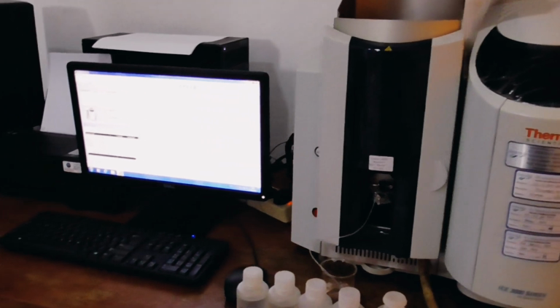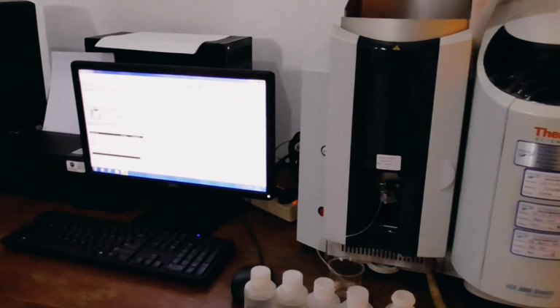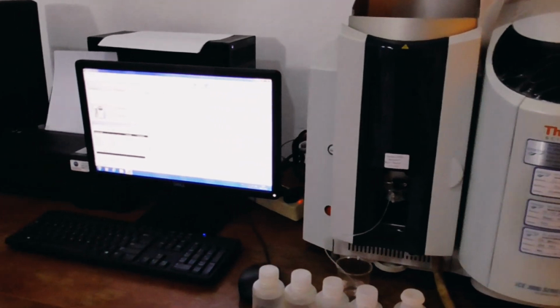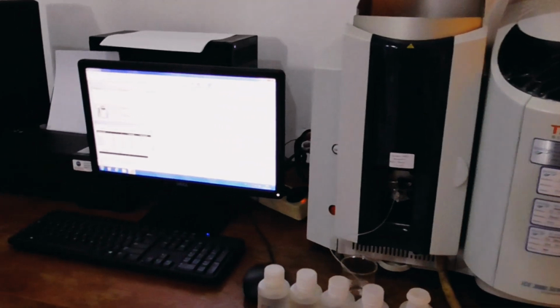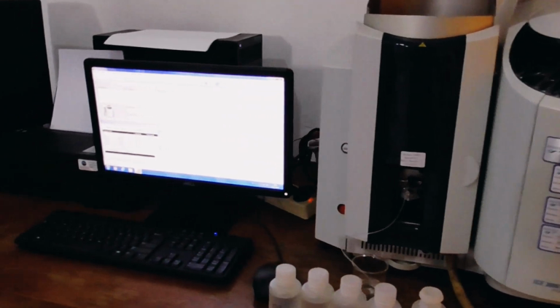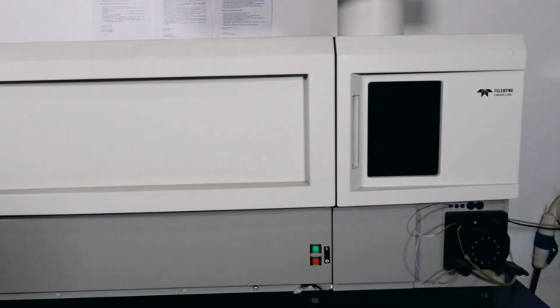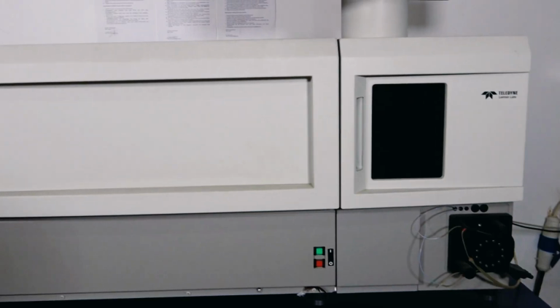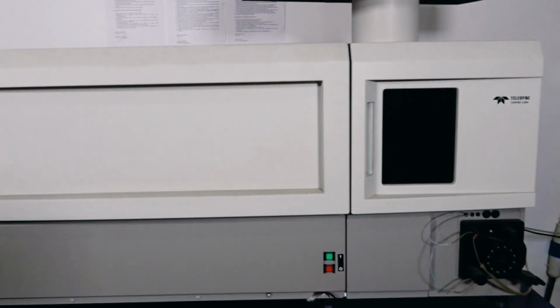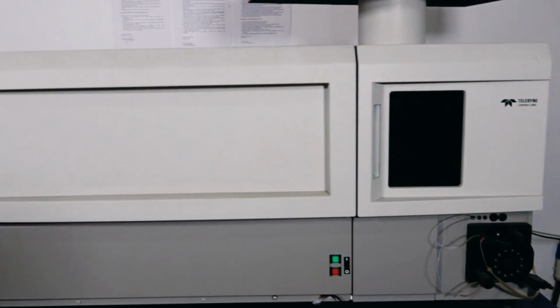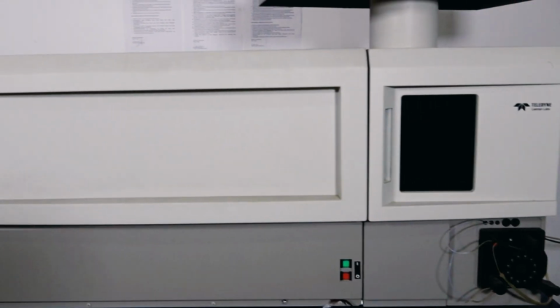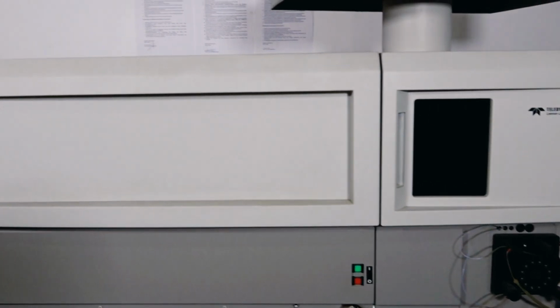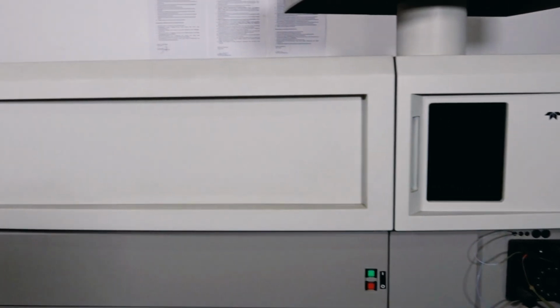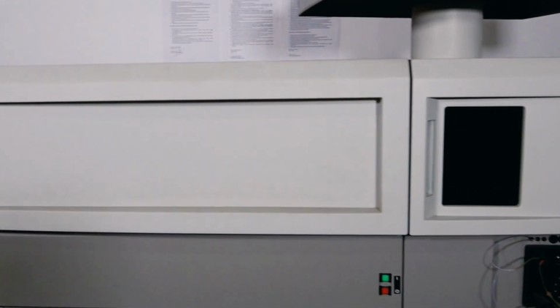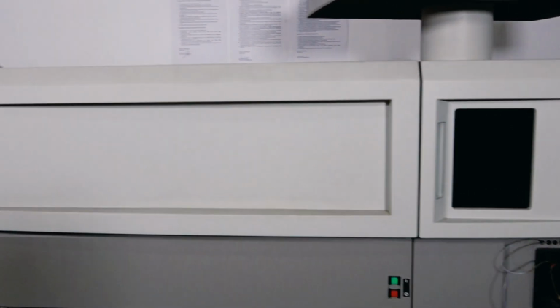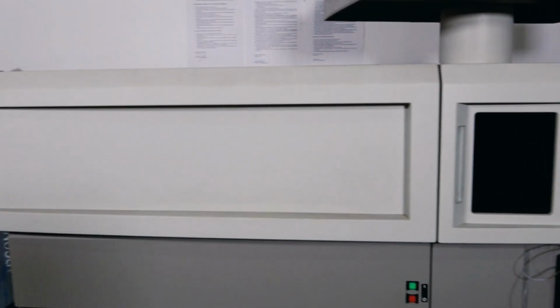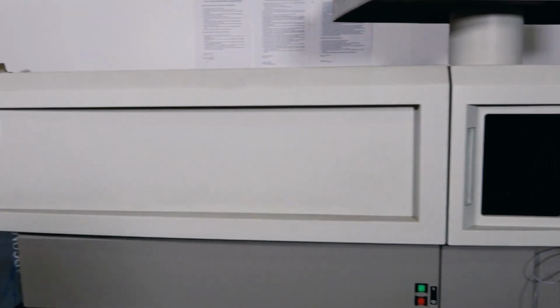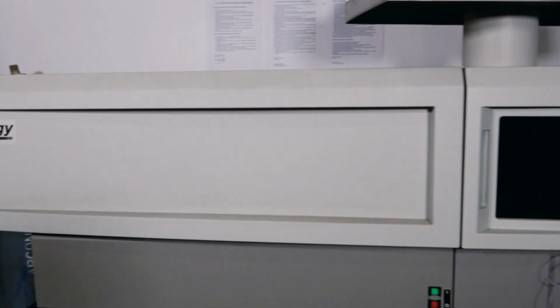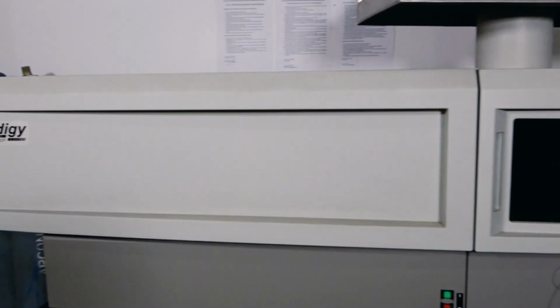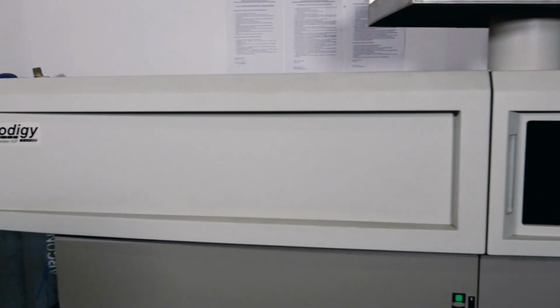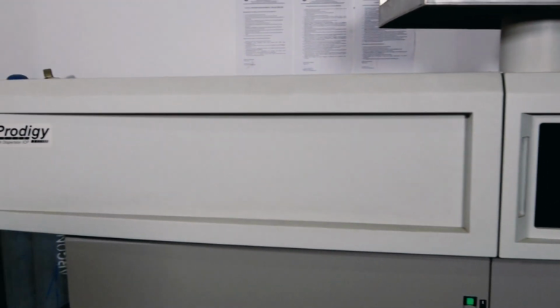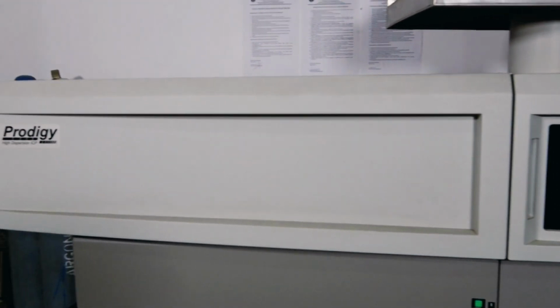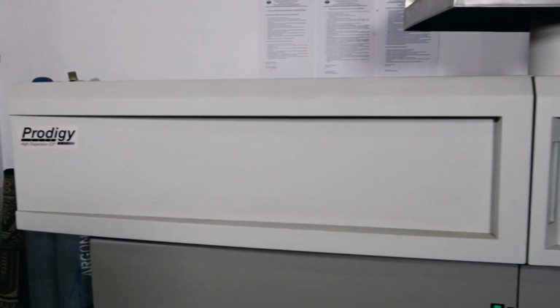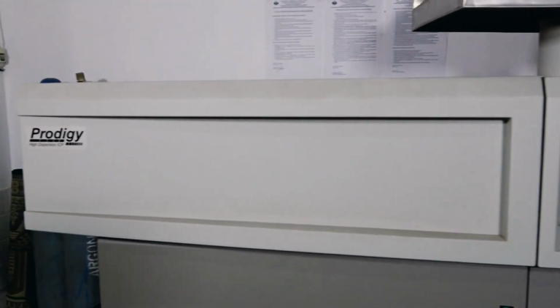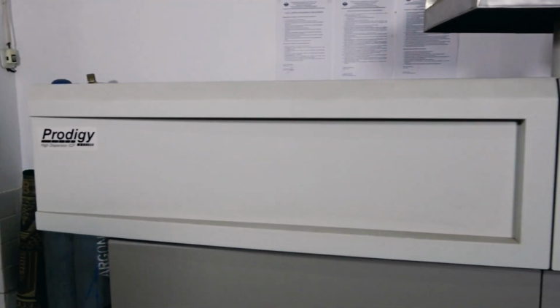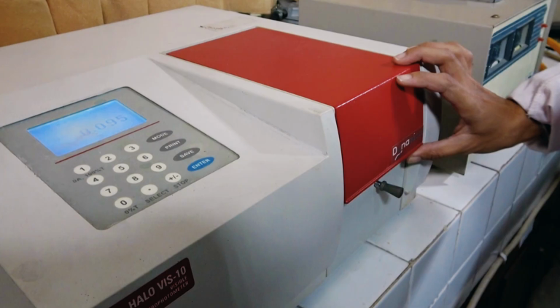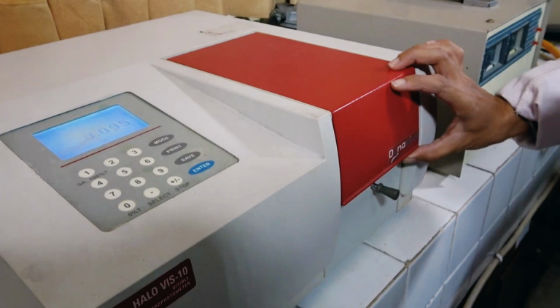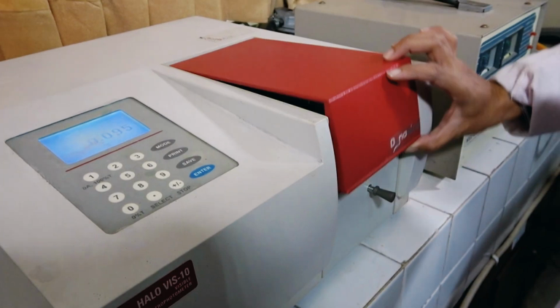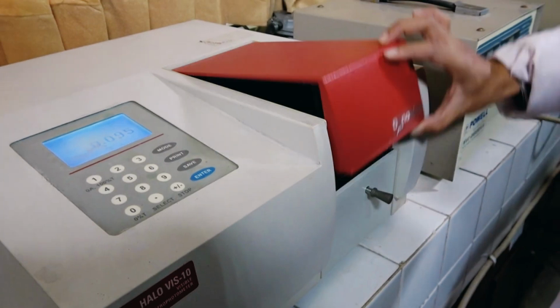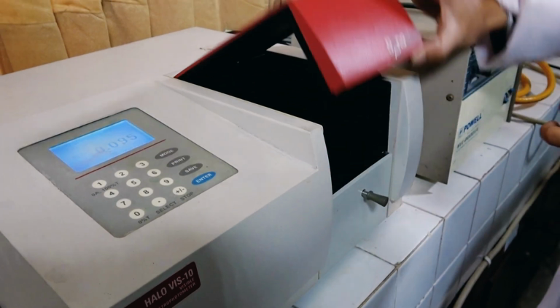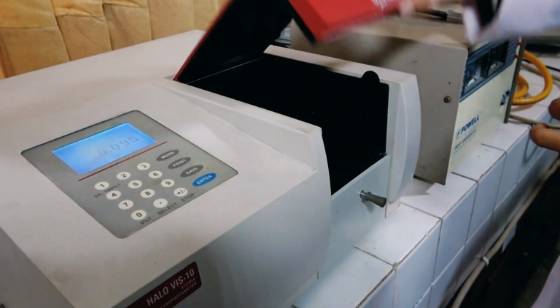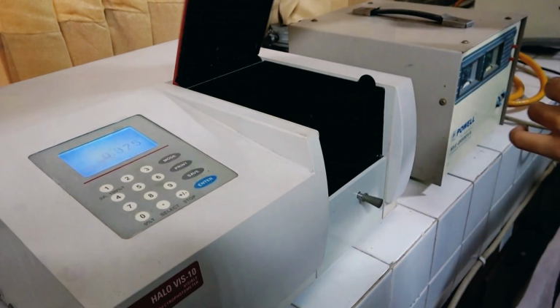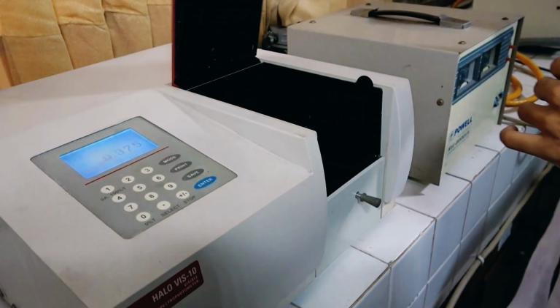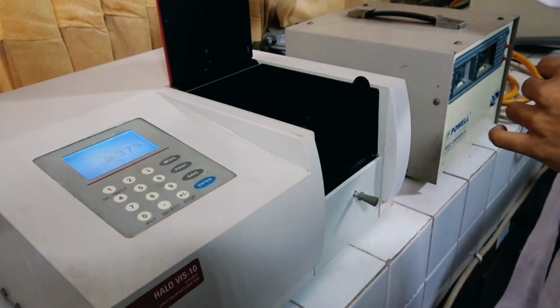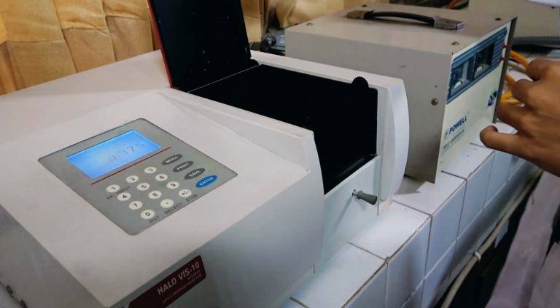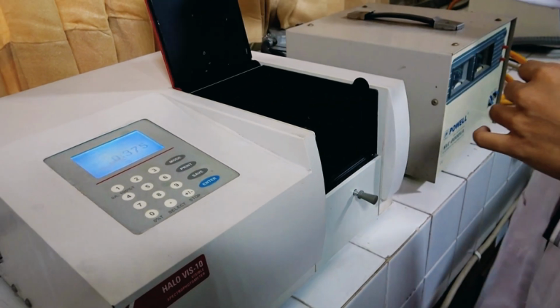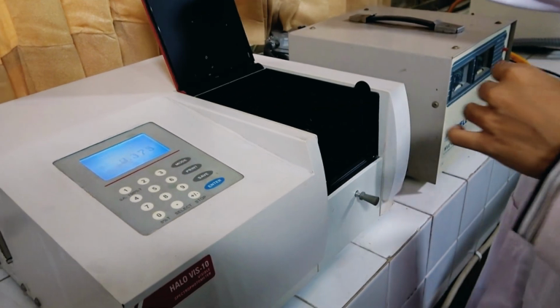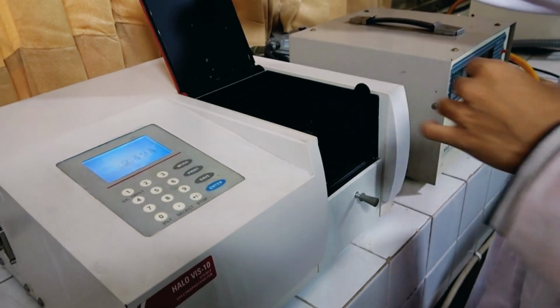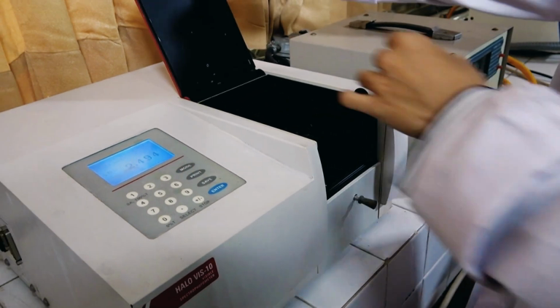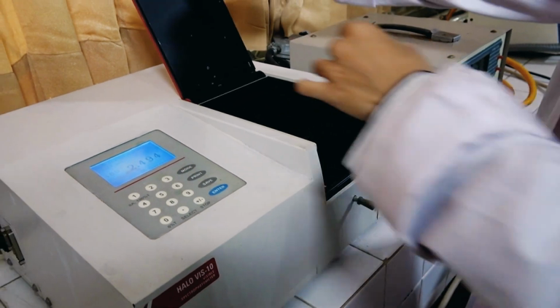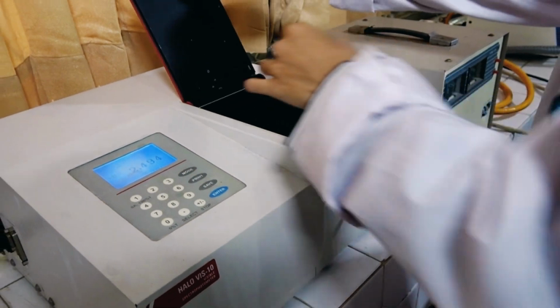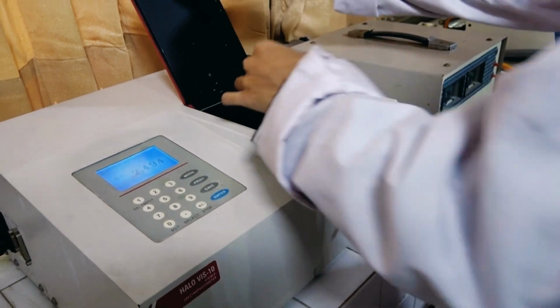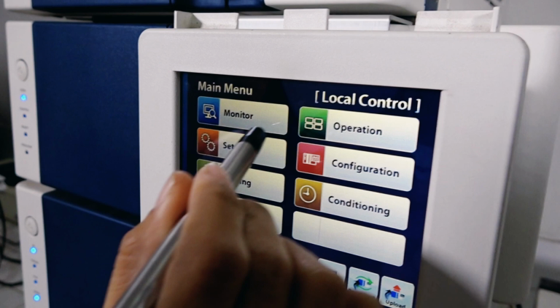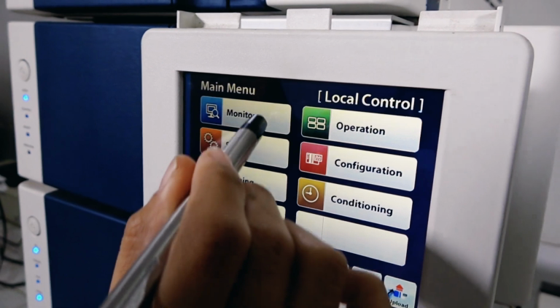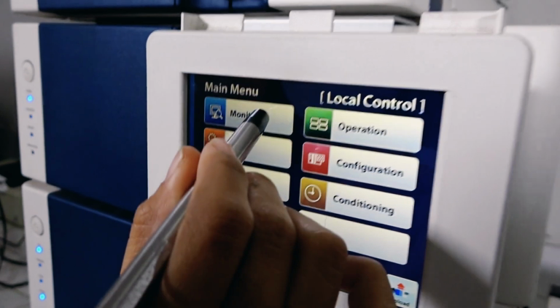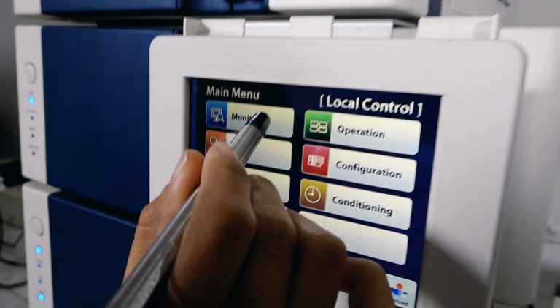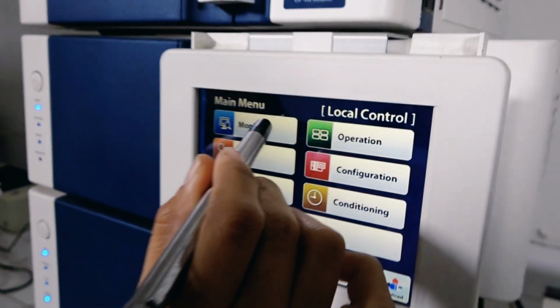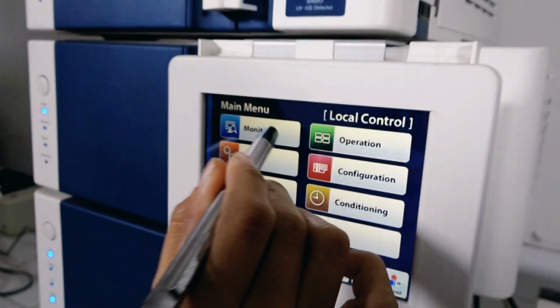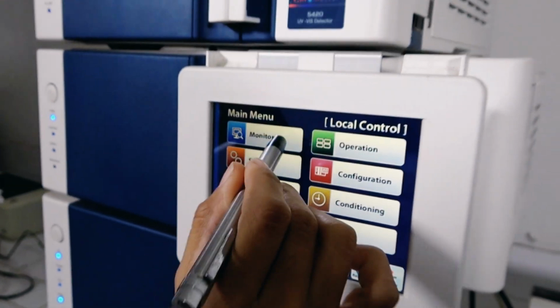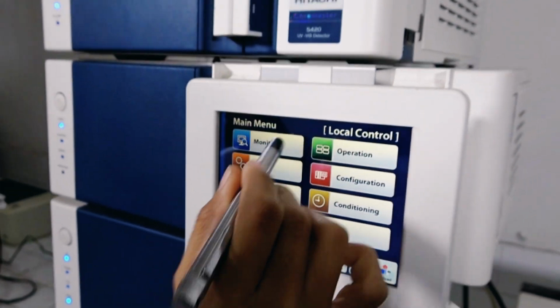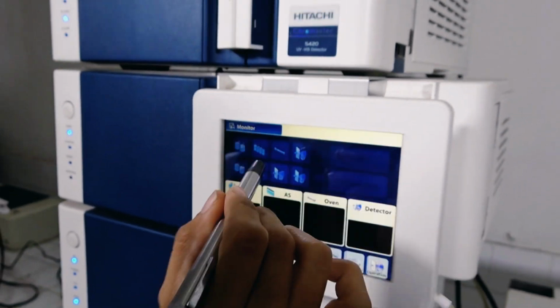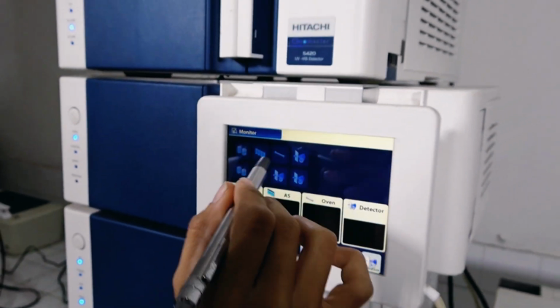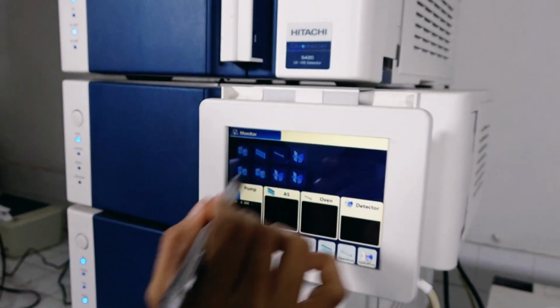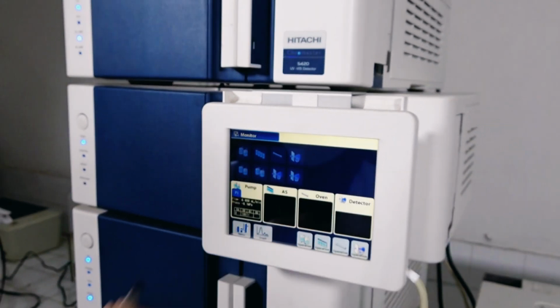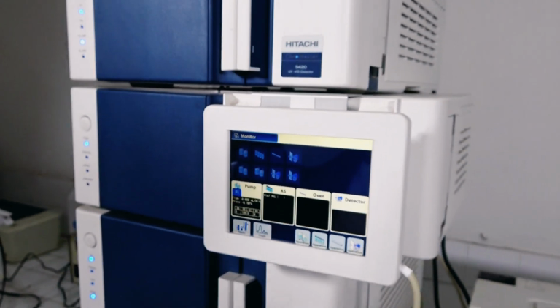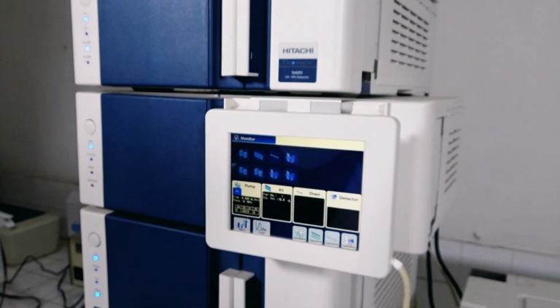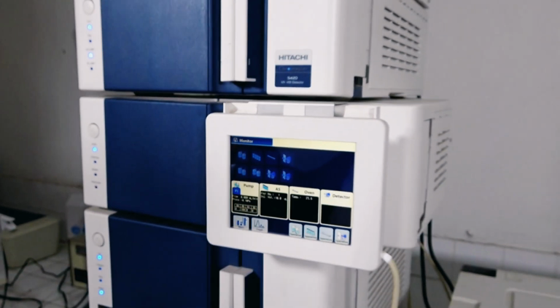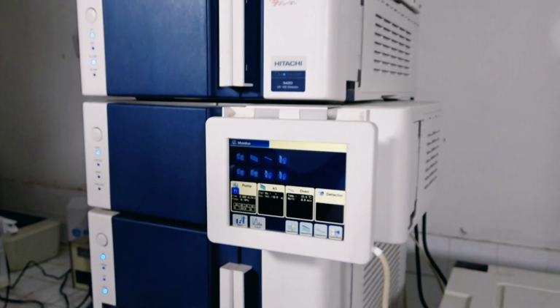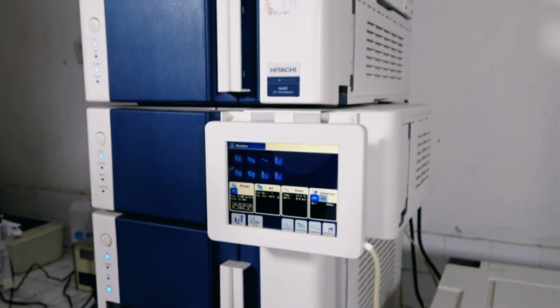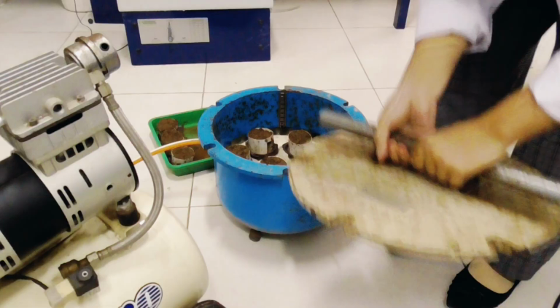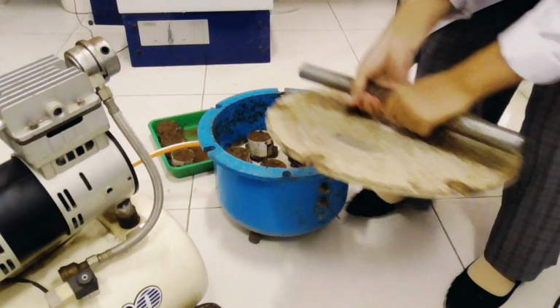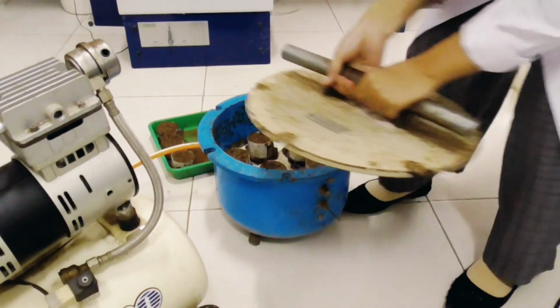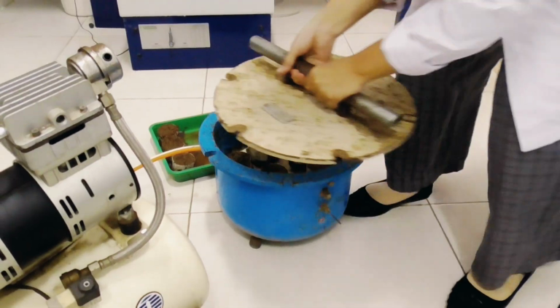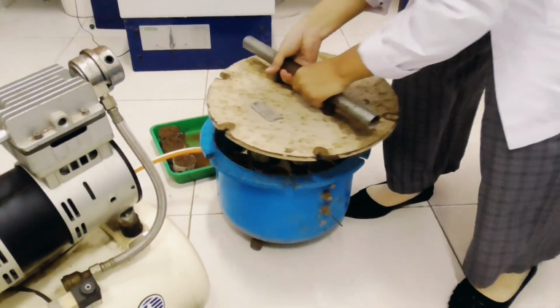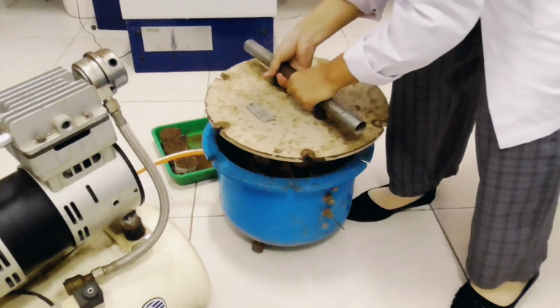atomic absorption, ICP, spectrophotometer, HPLC, precipitate apparatus, etc.